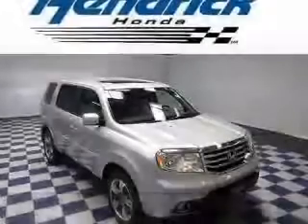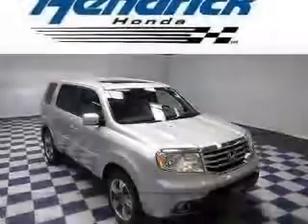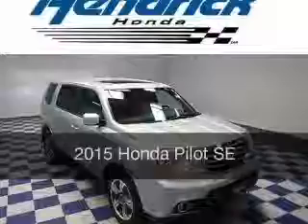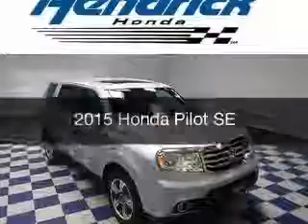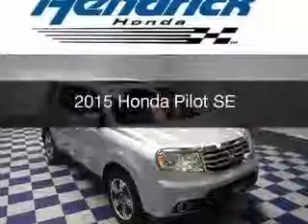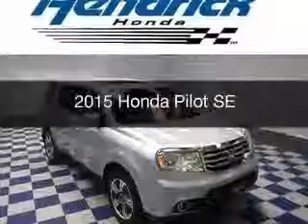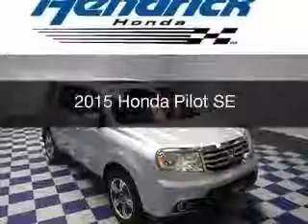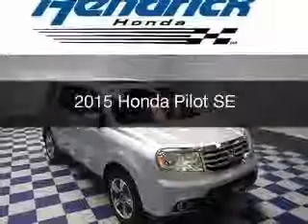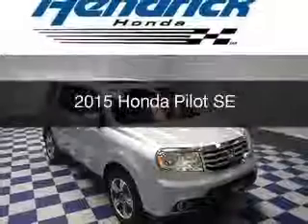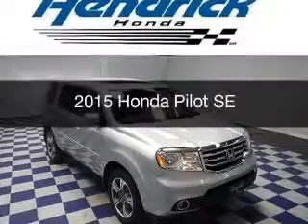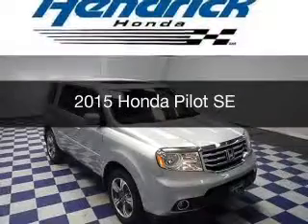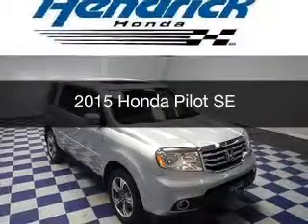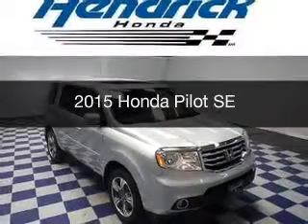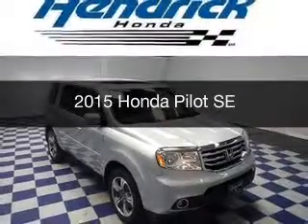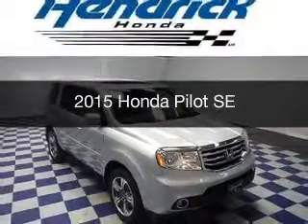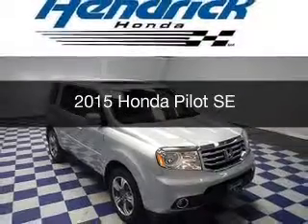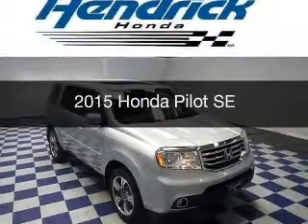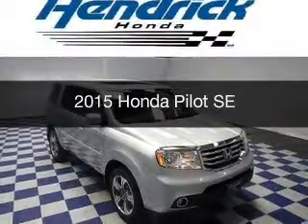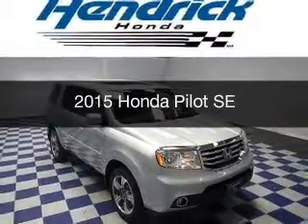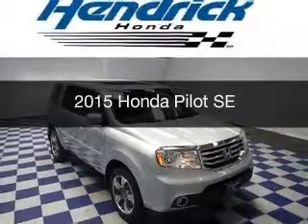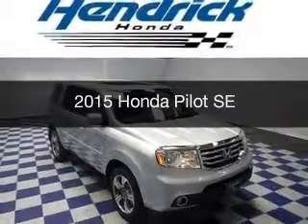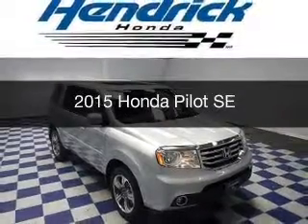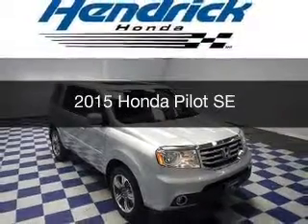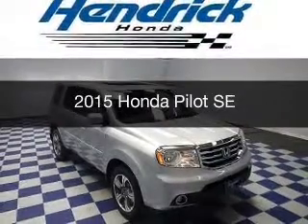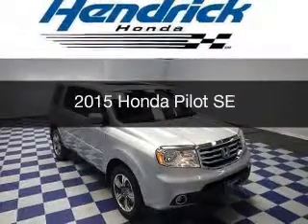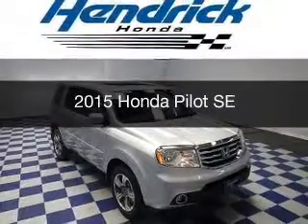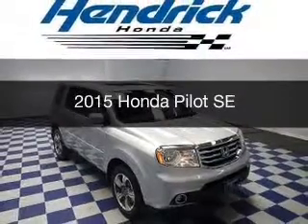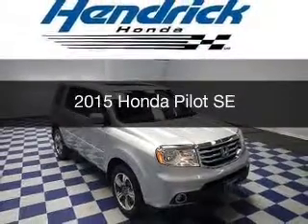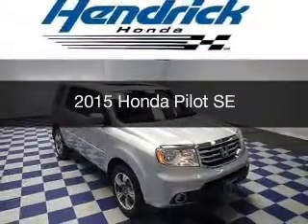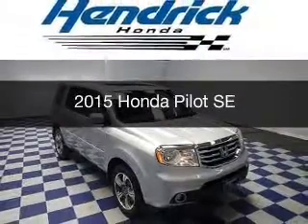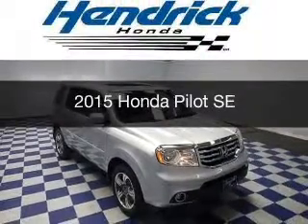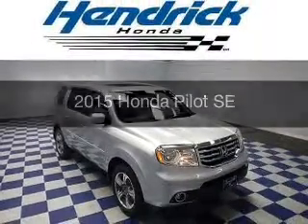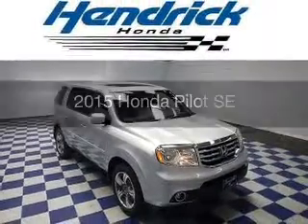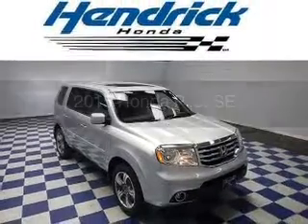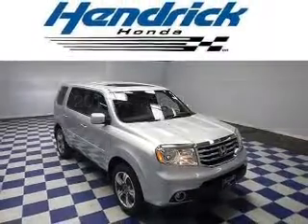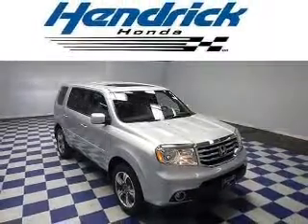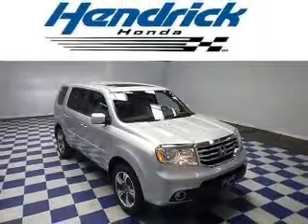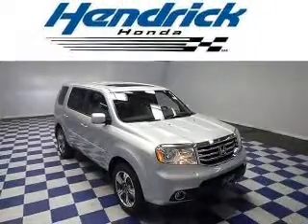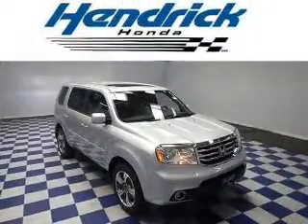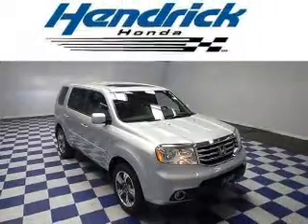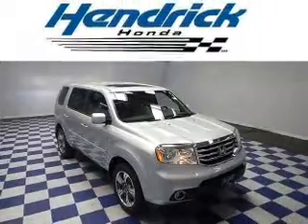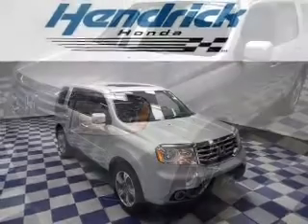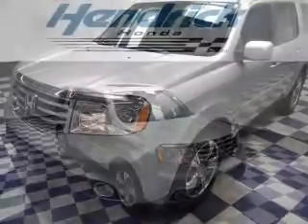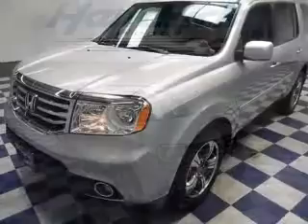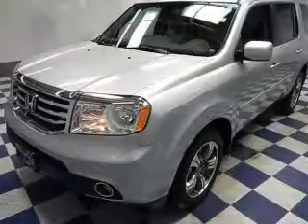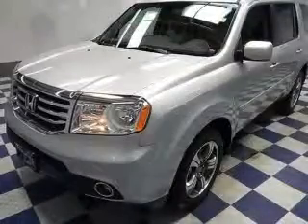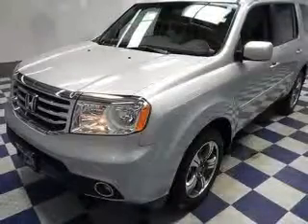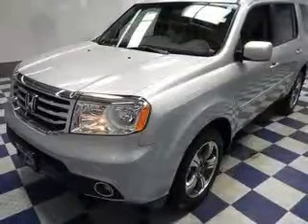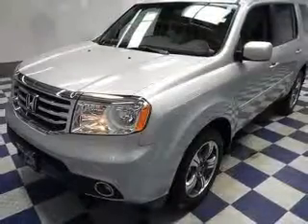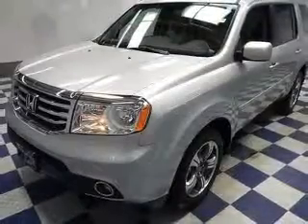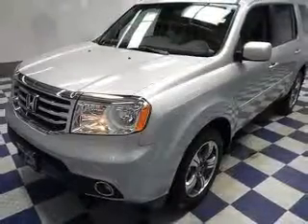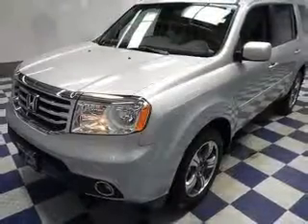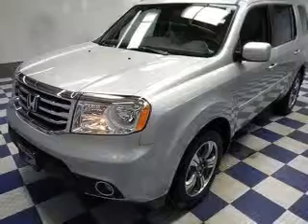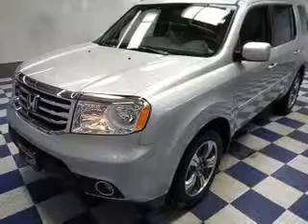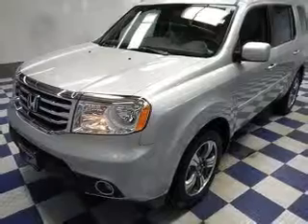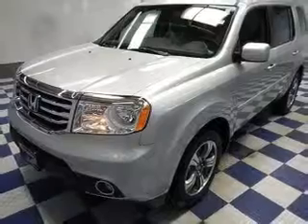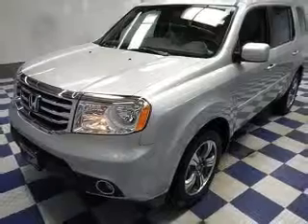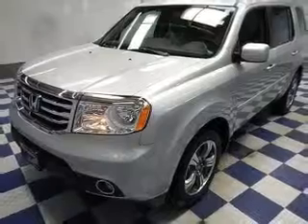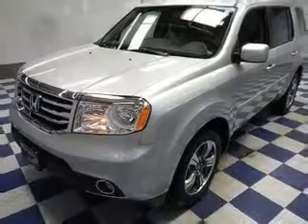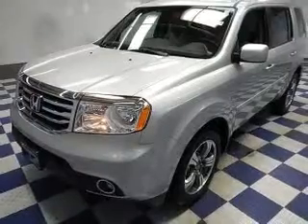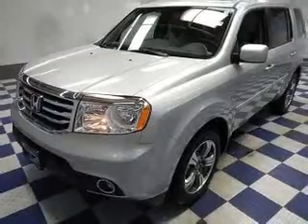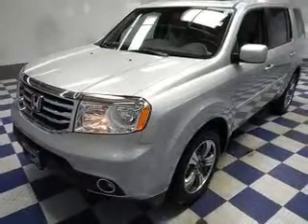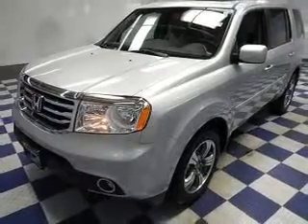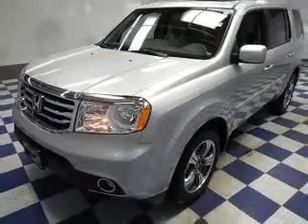This could be the vehicle you're looking for, powered by front wheel drive, a 3.5 liter 6-cylinder engine.